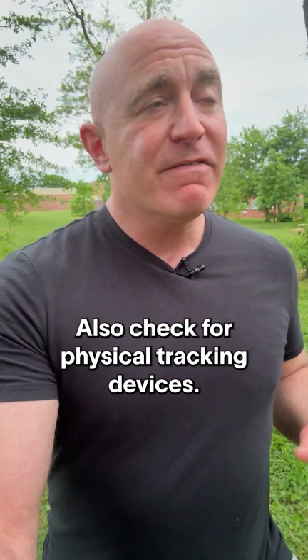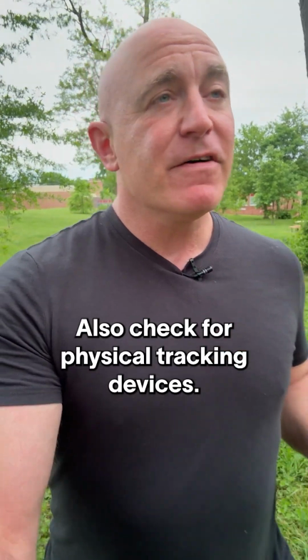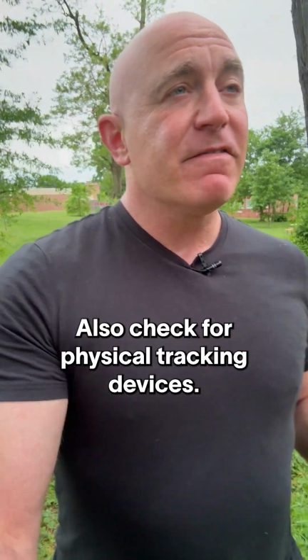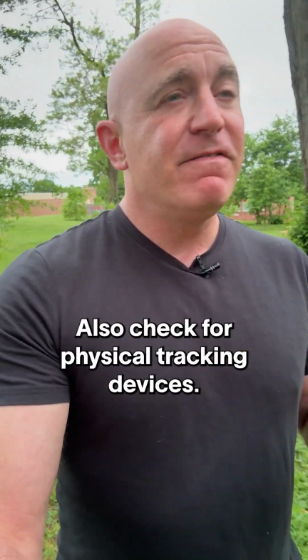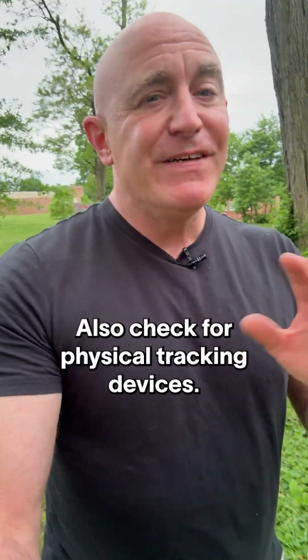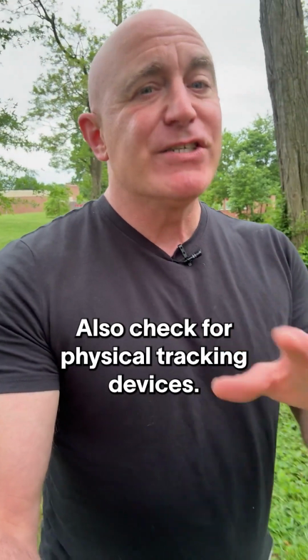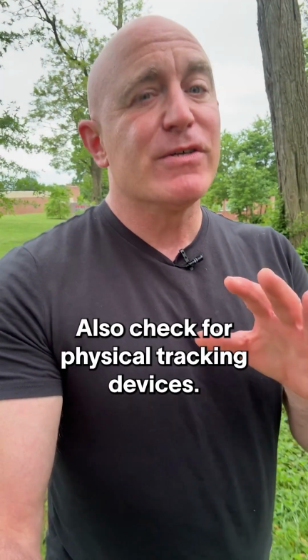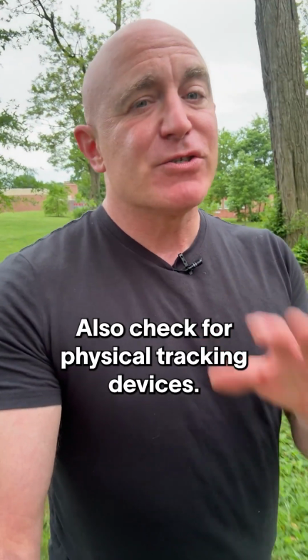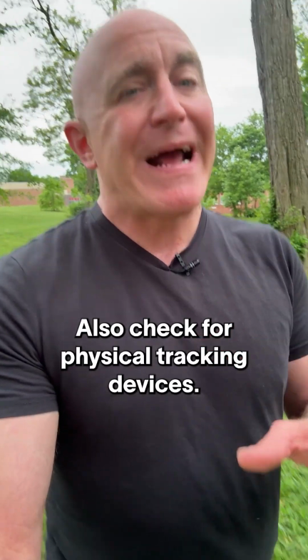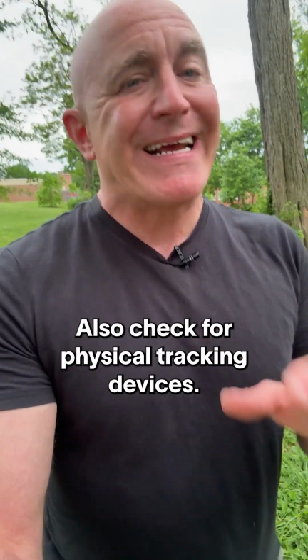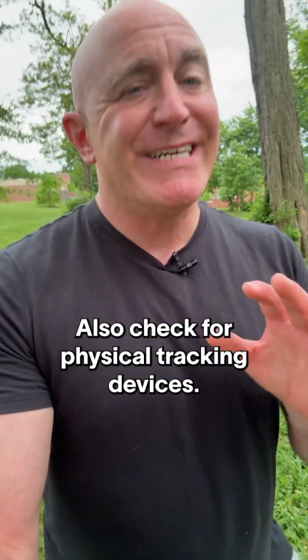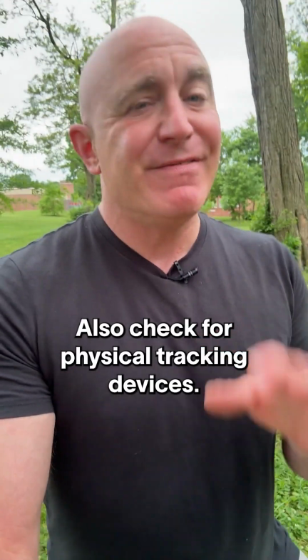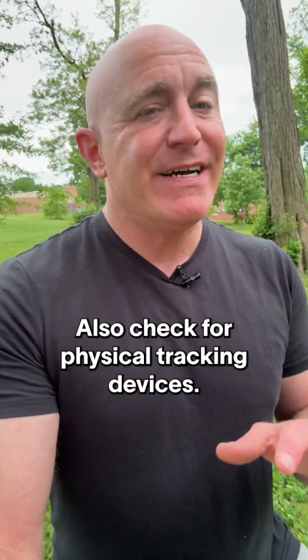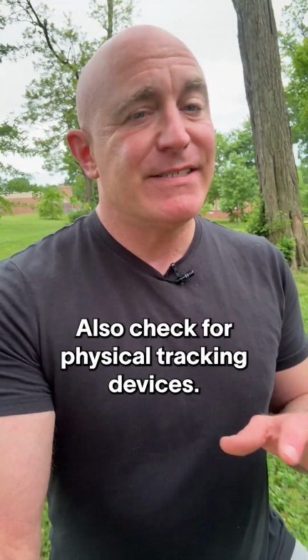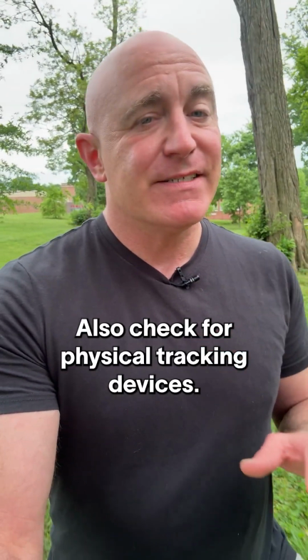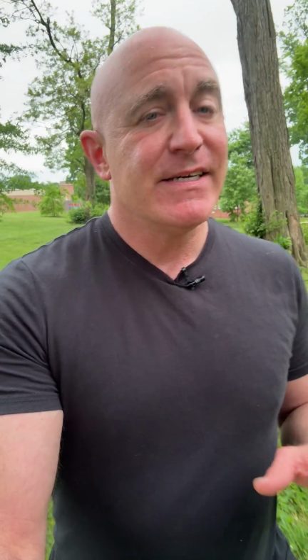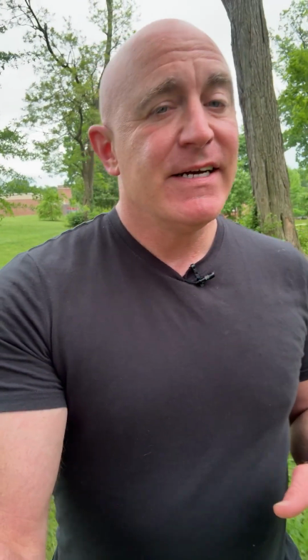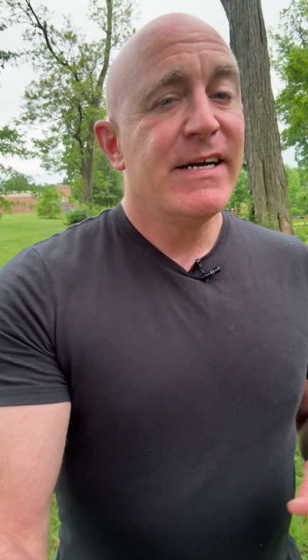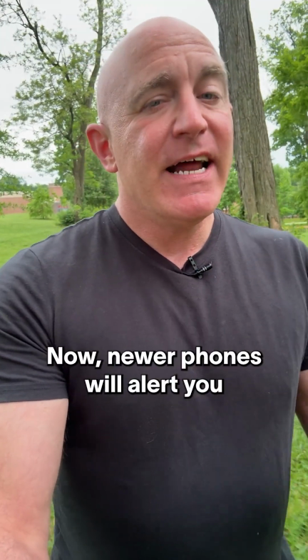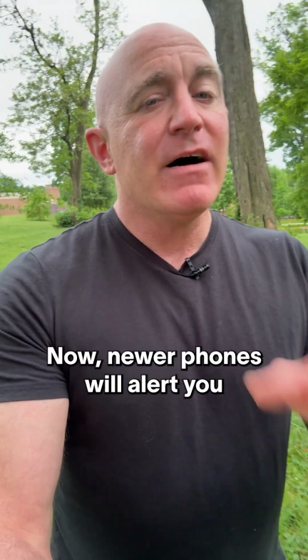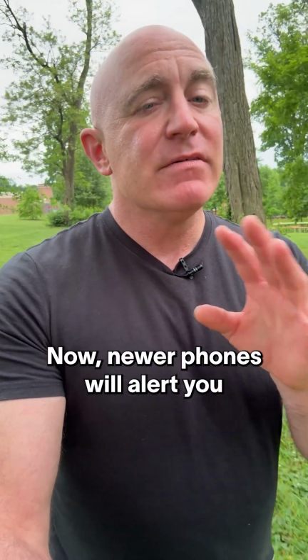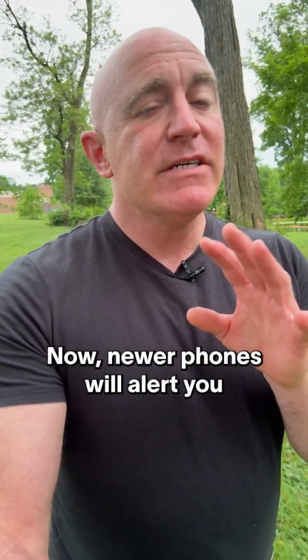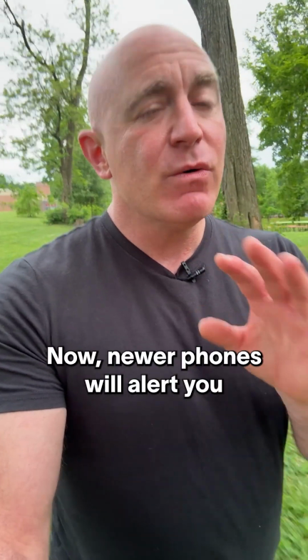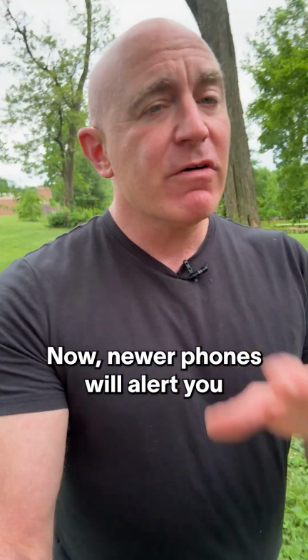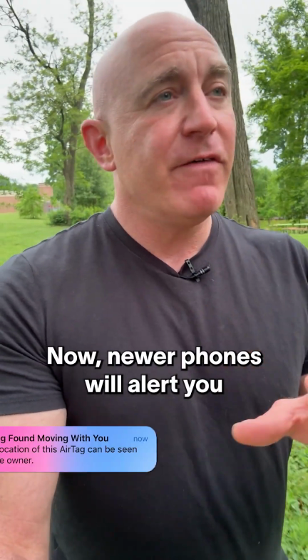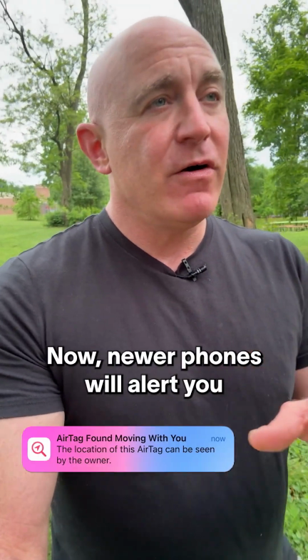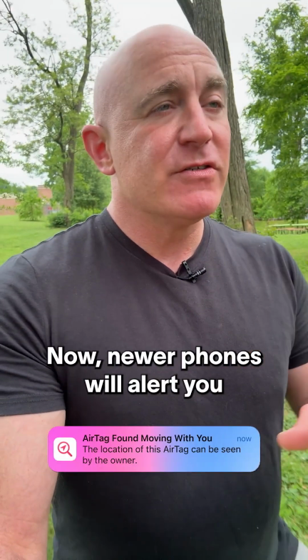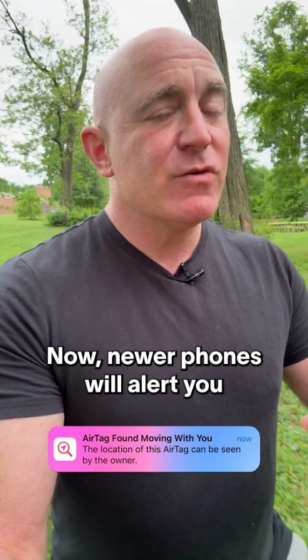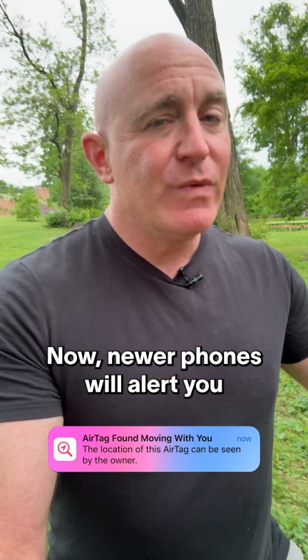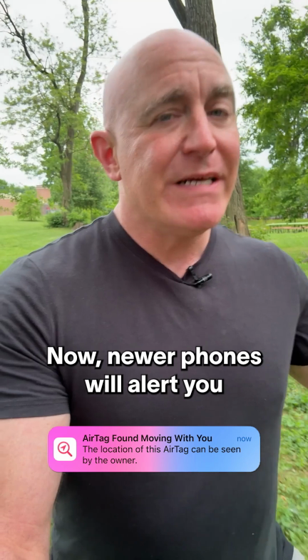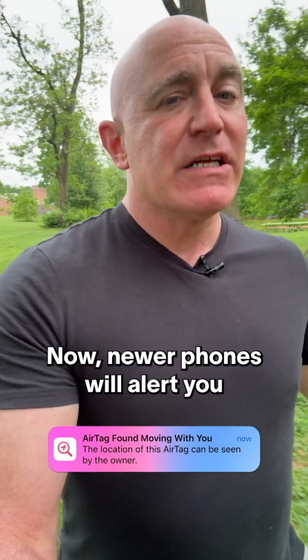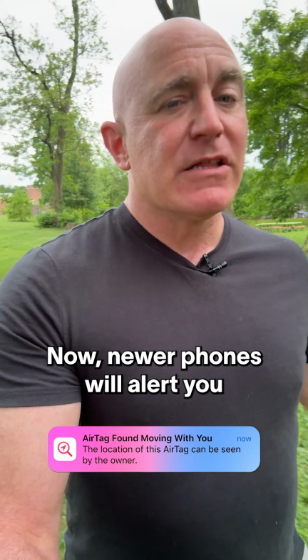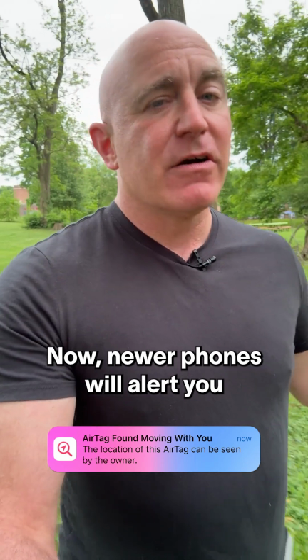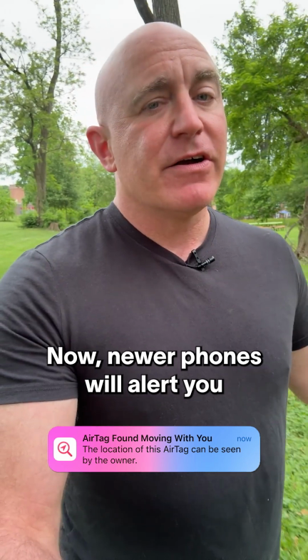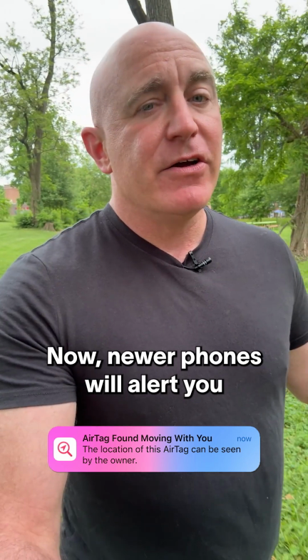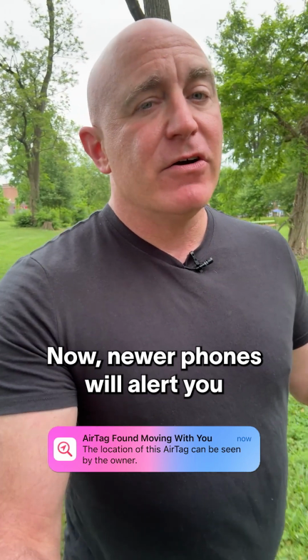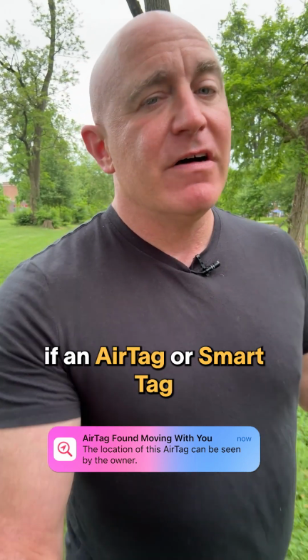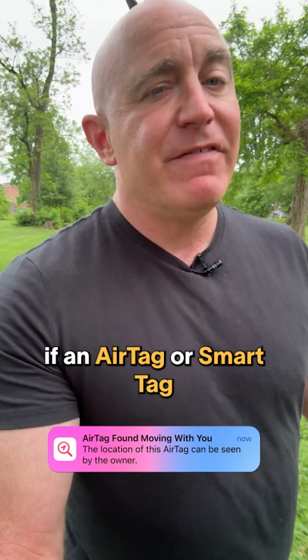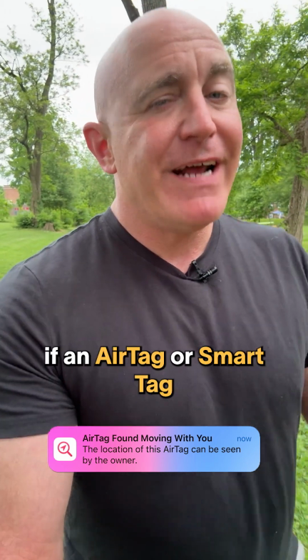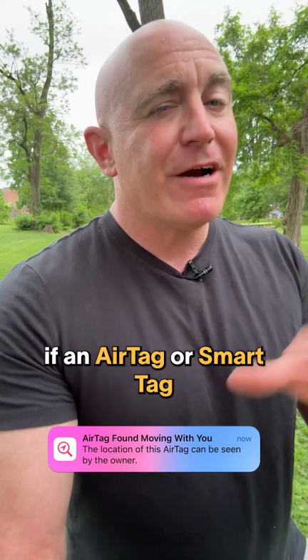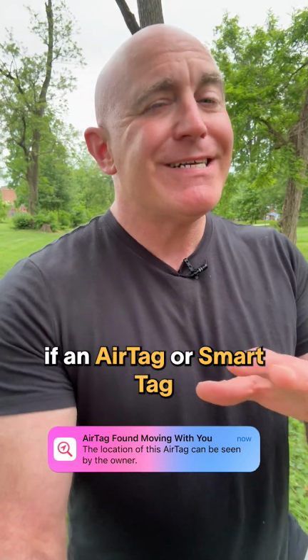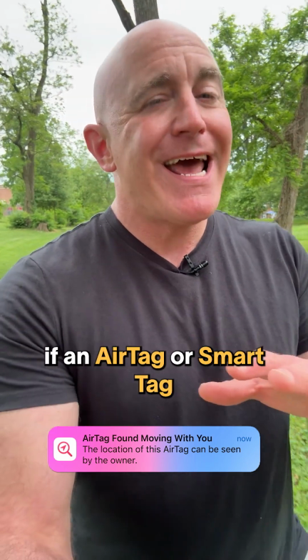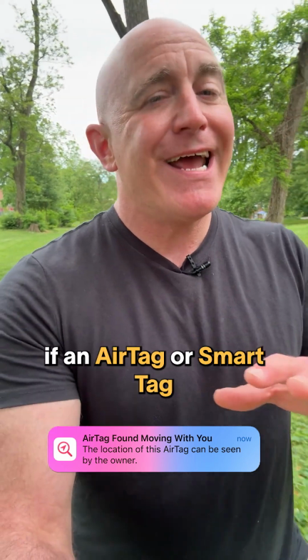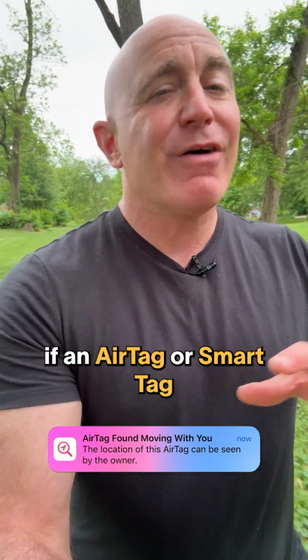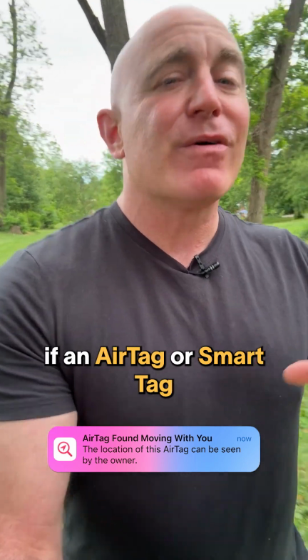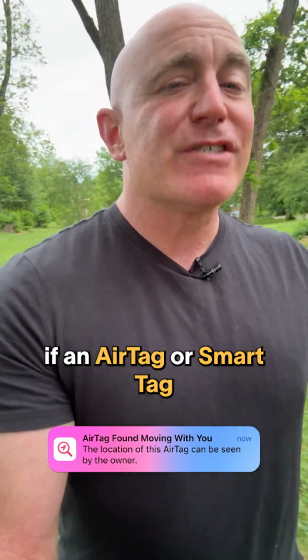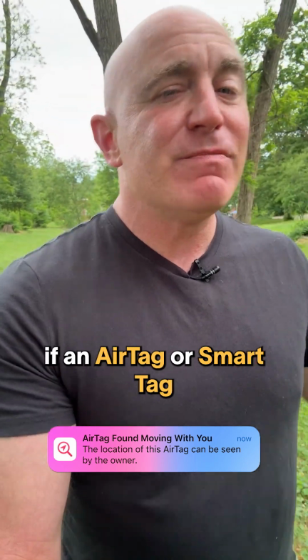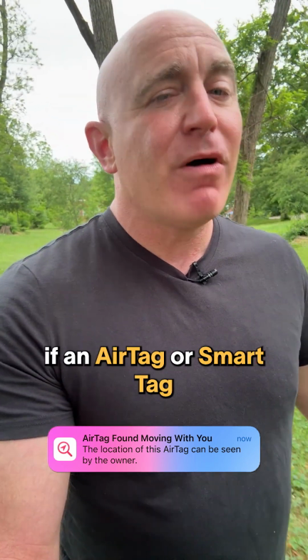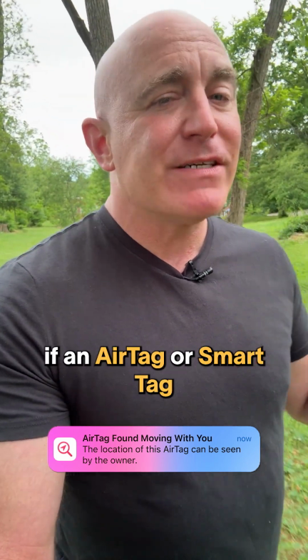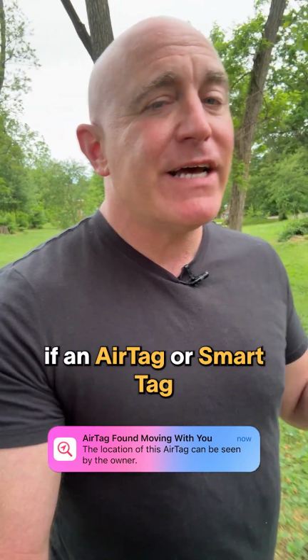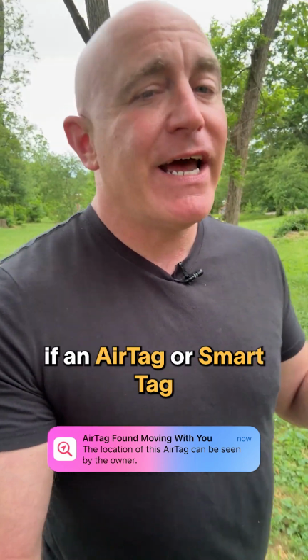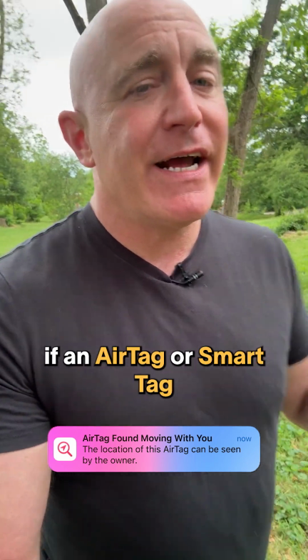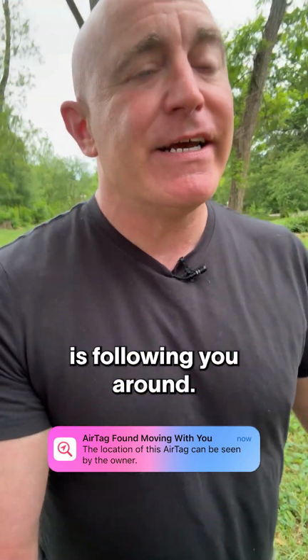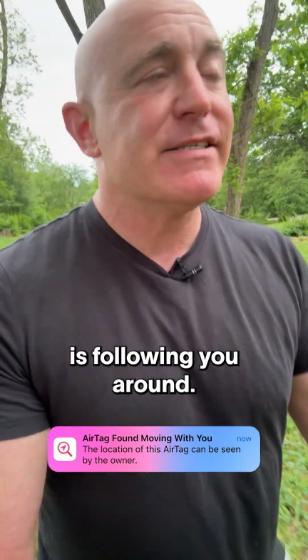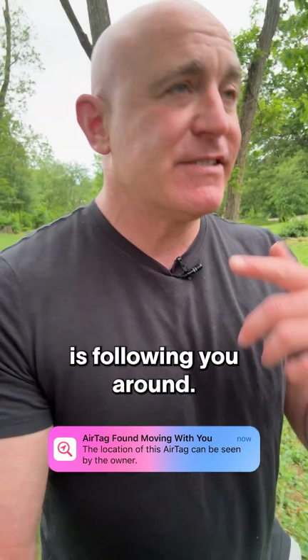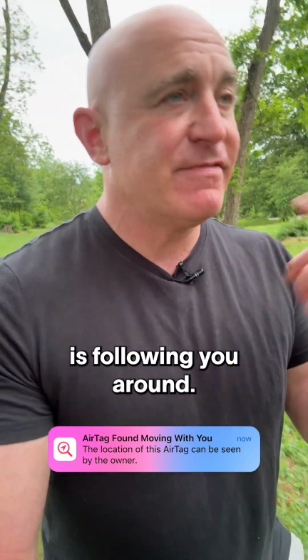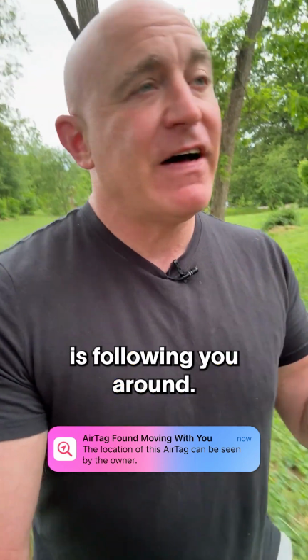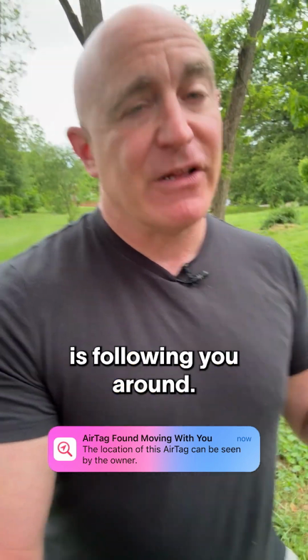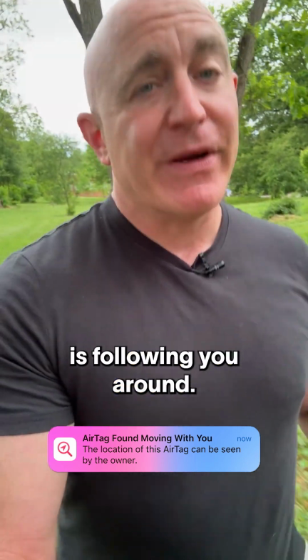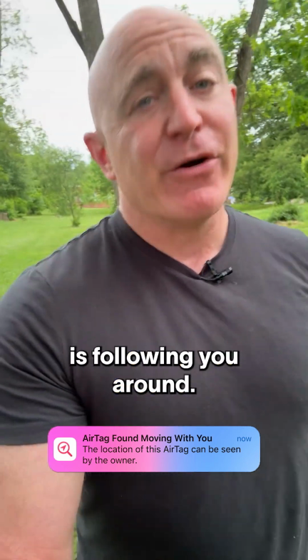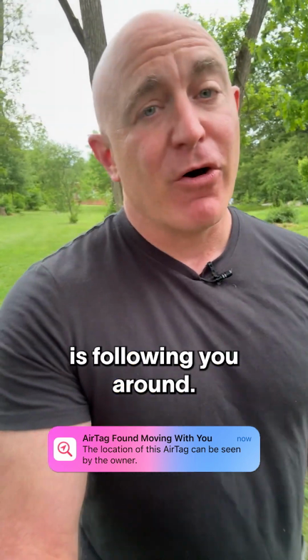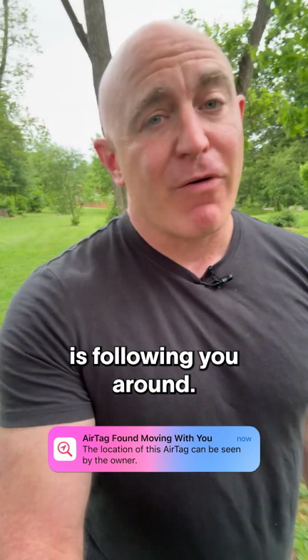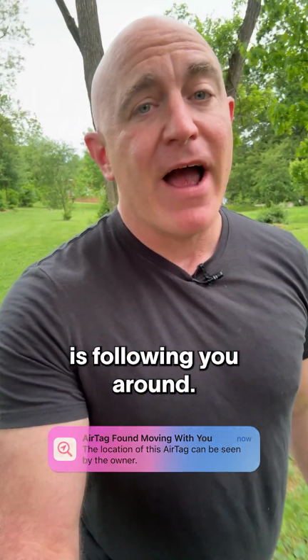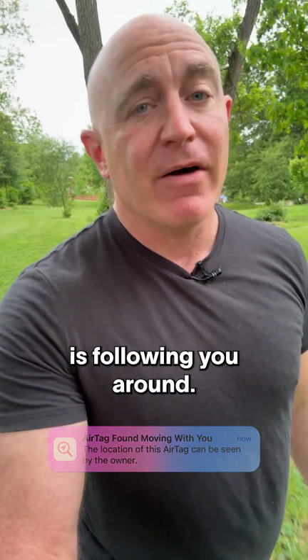Also, check for physical tracking devices. Newer phones will alert you if an AirTag or SmartTag is following you around.